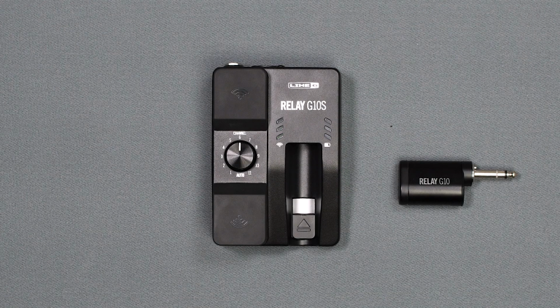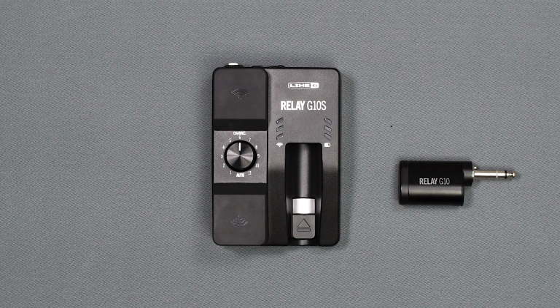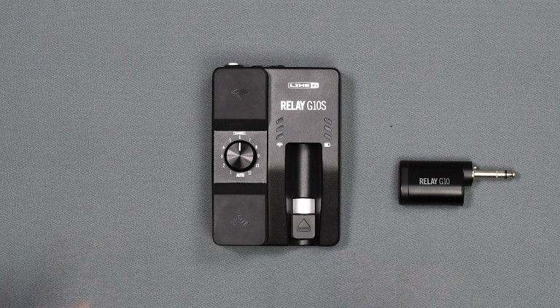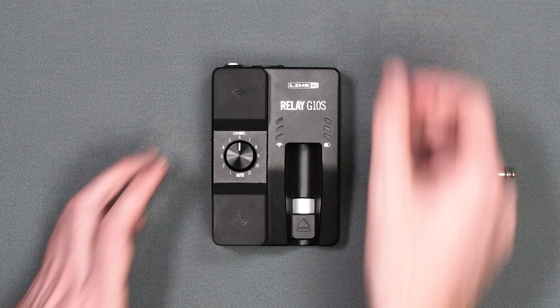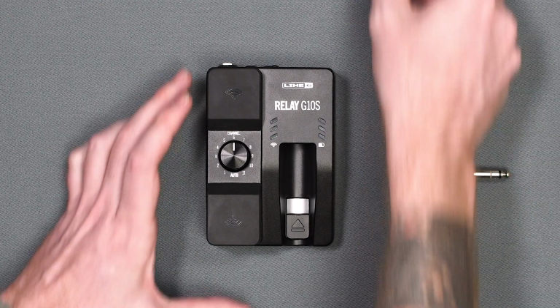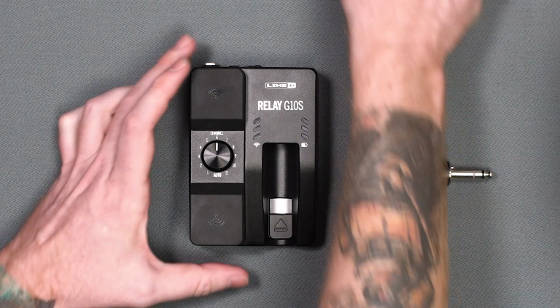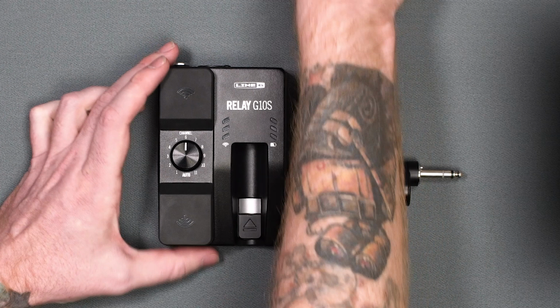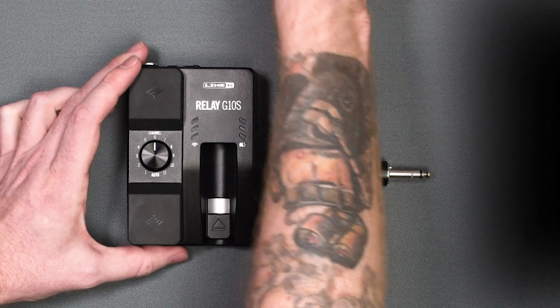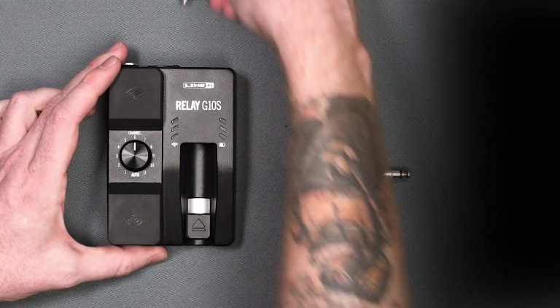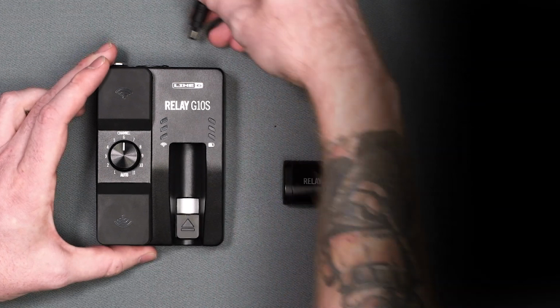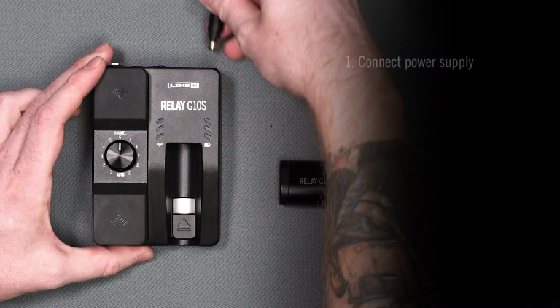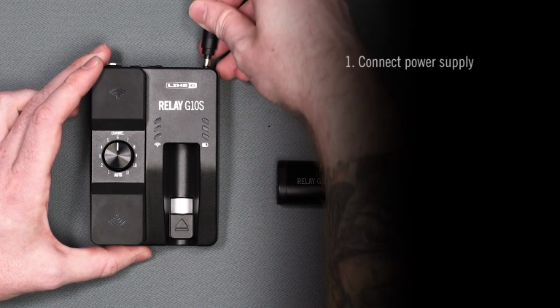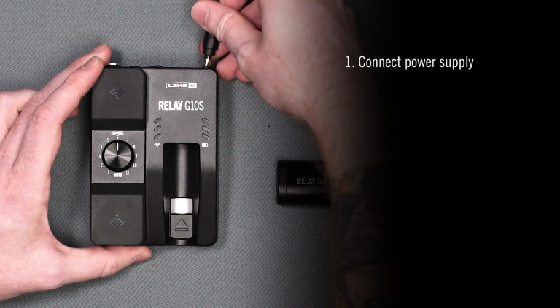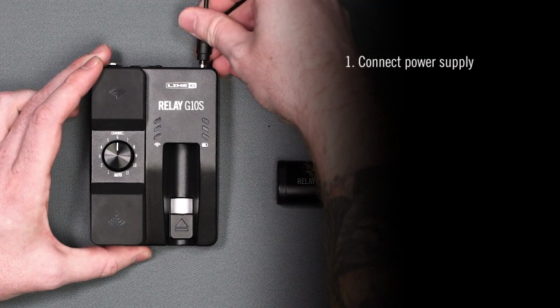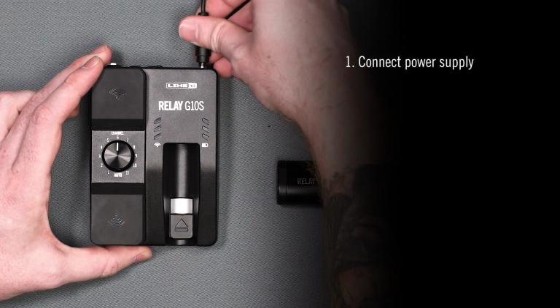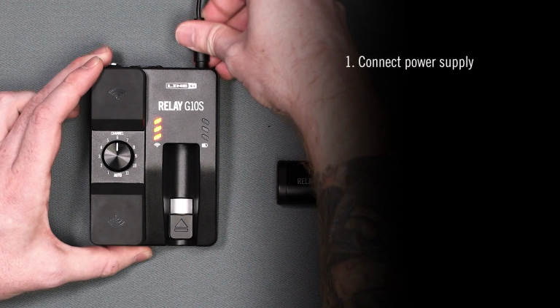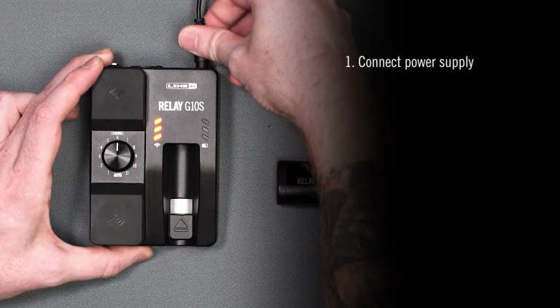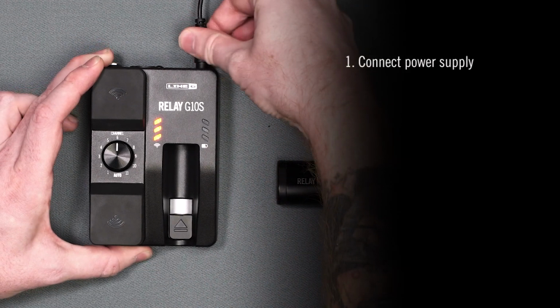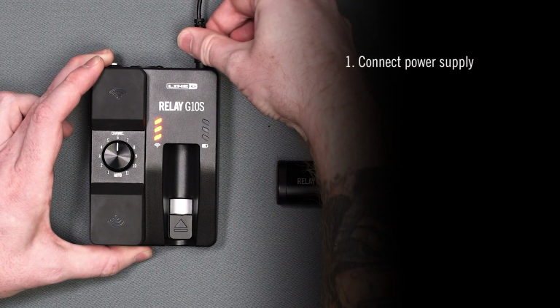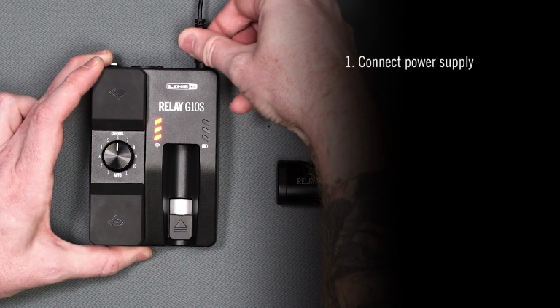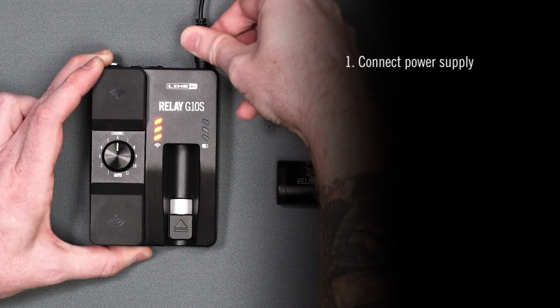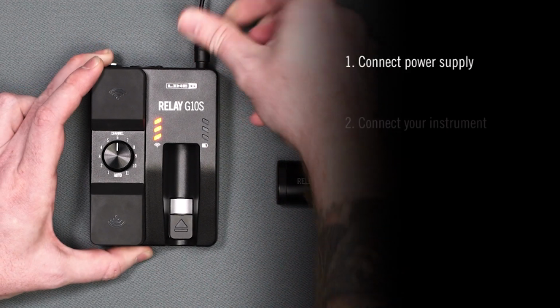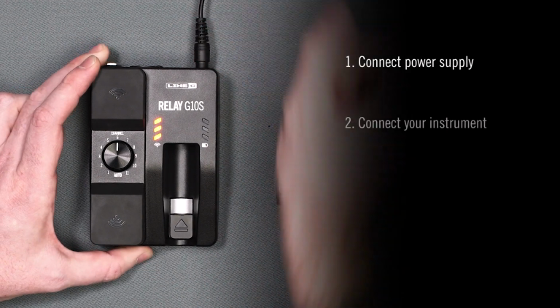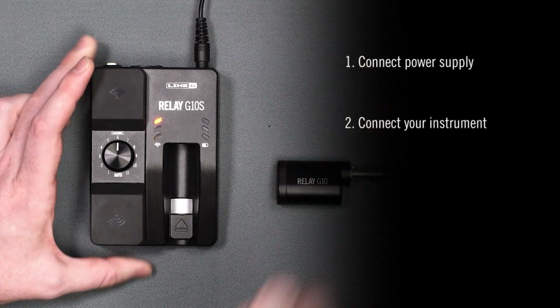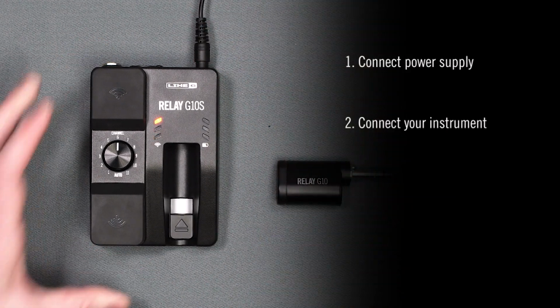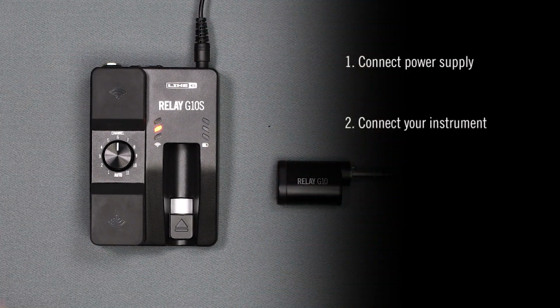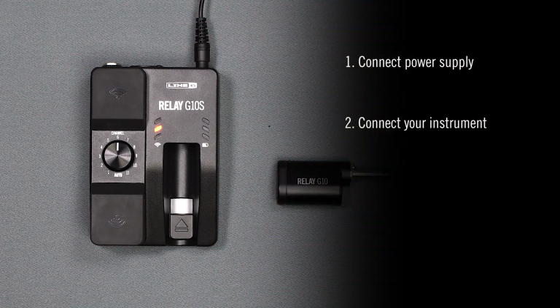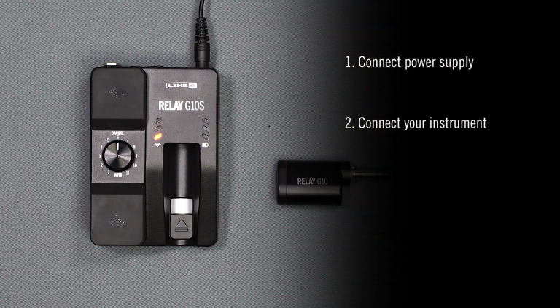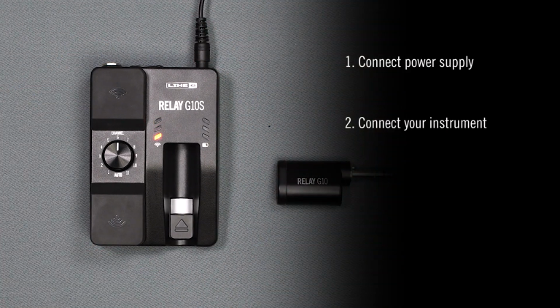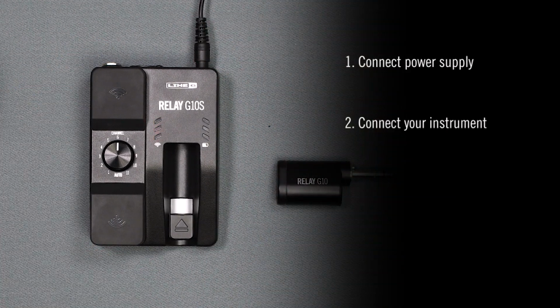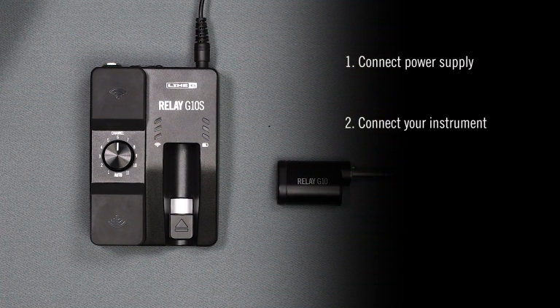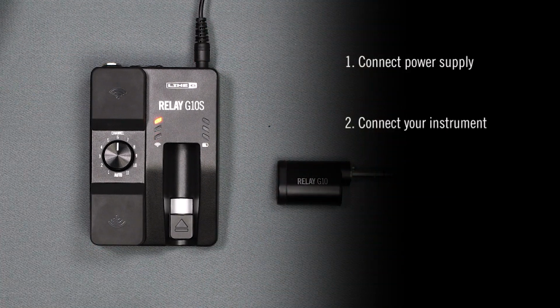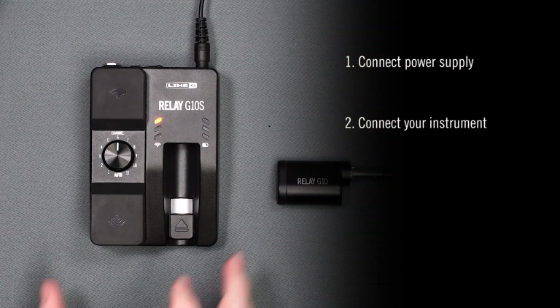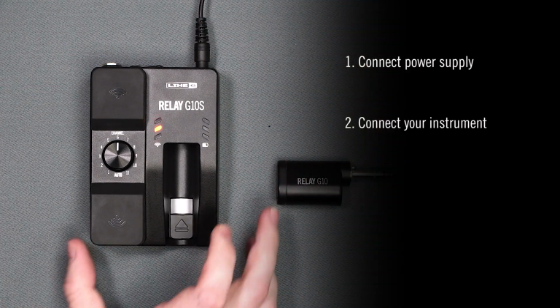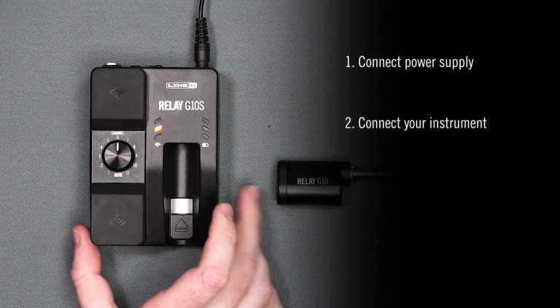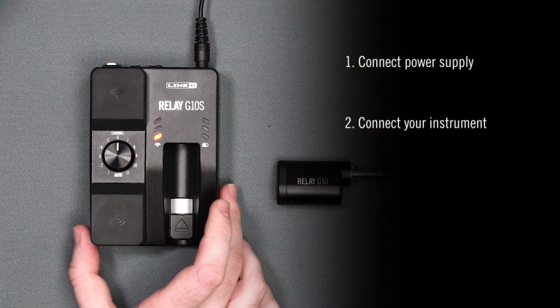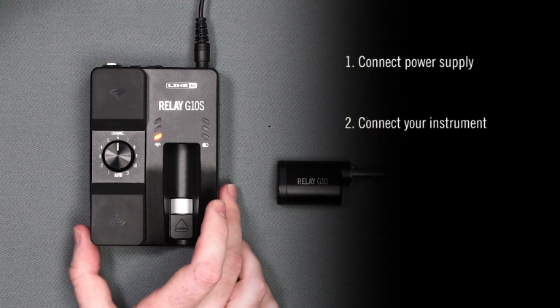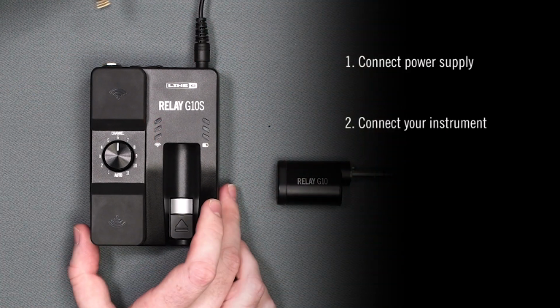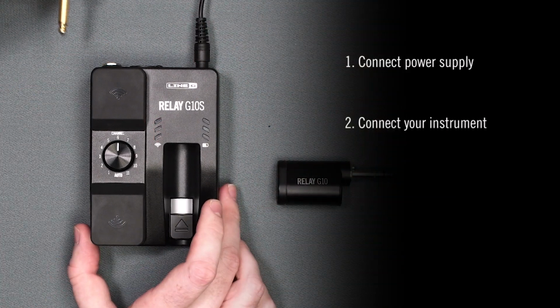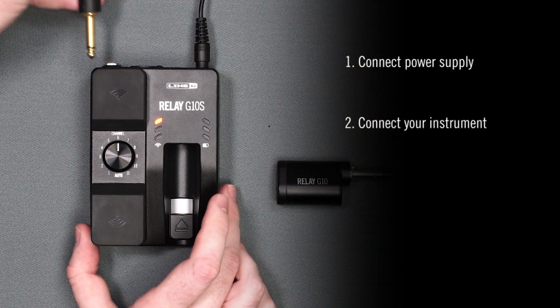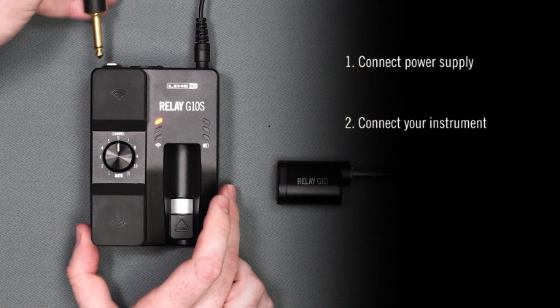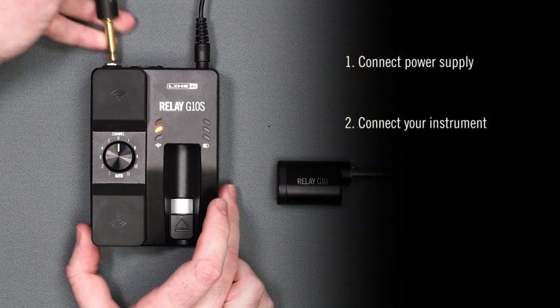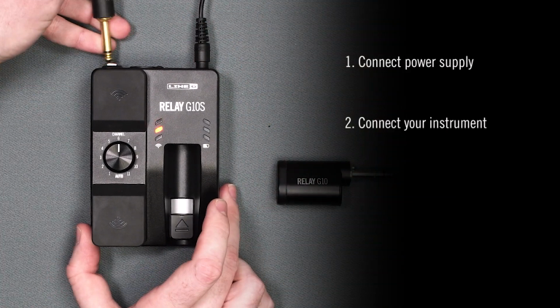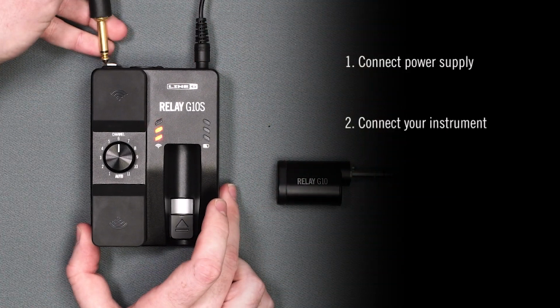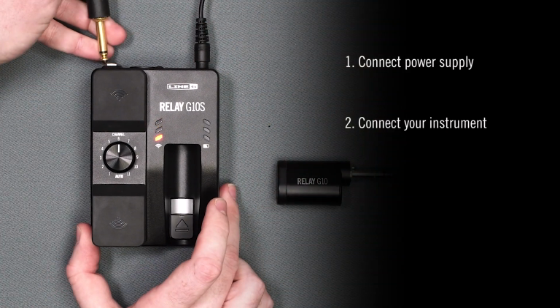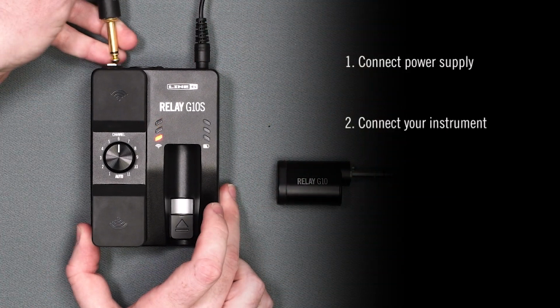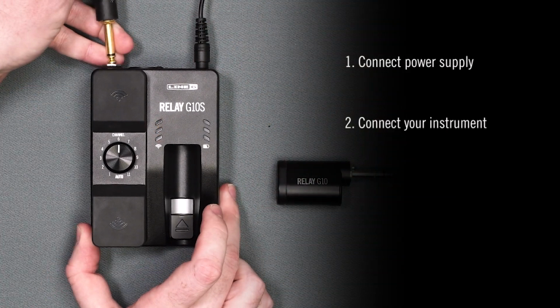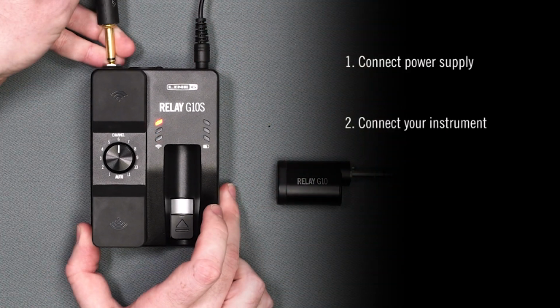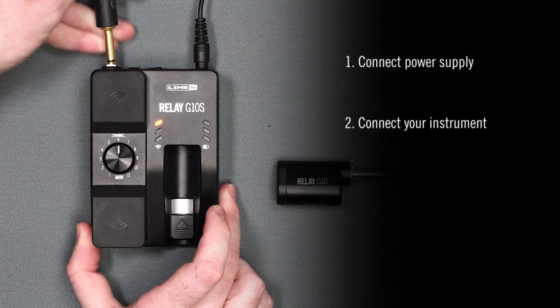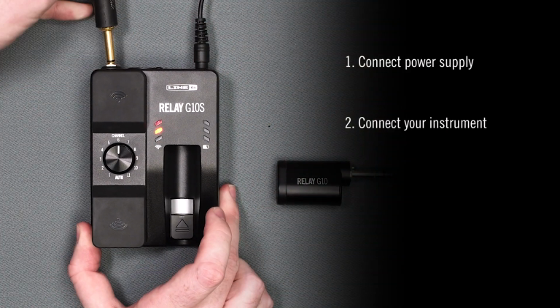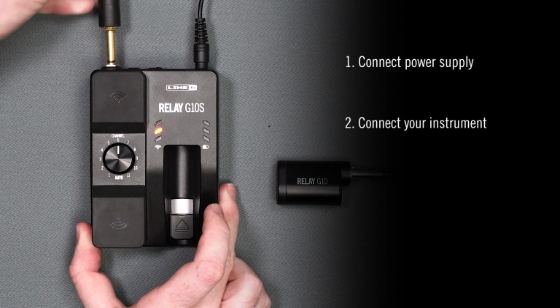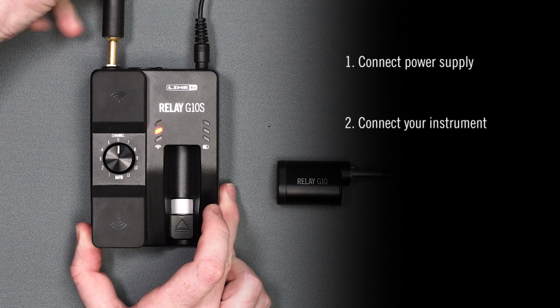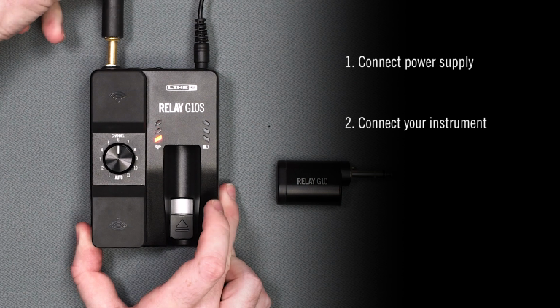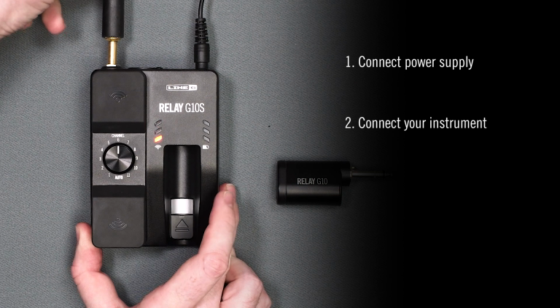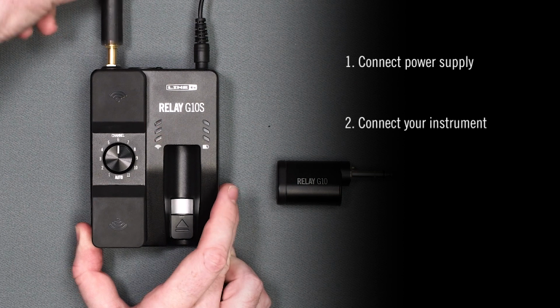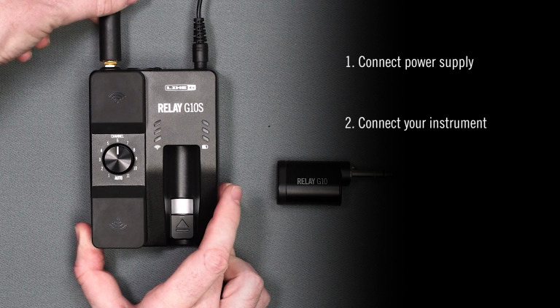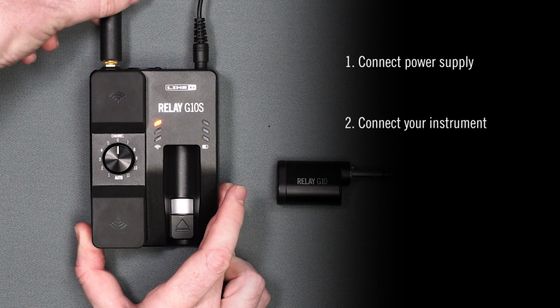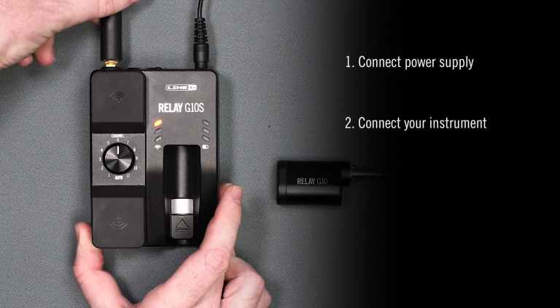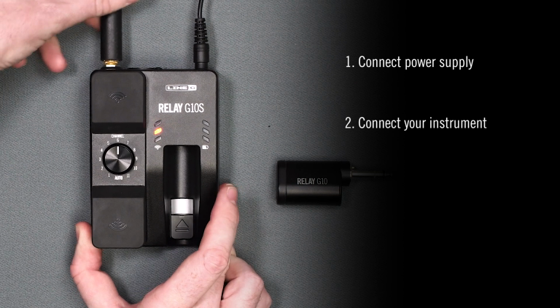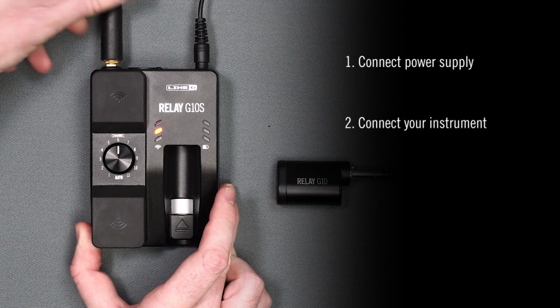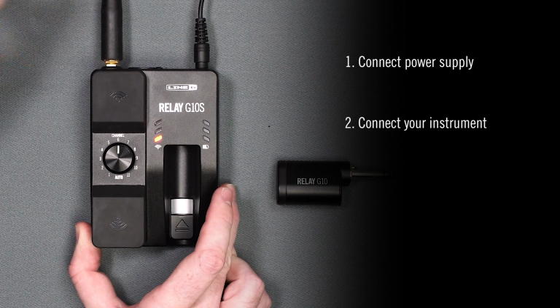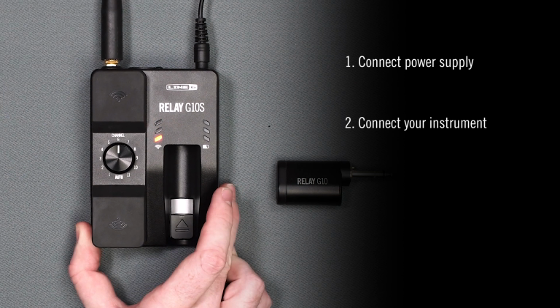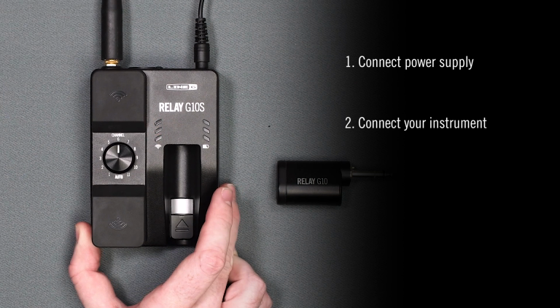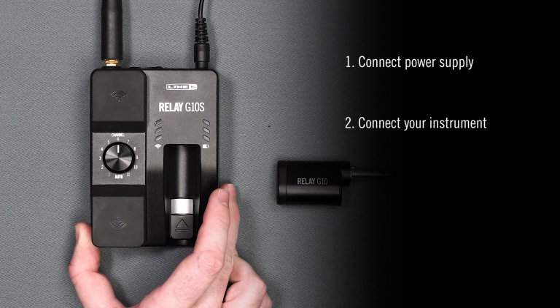Connect the included power supply into the 9V input. Connect your quarter-inch instrument cable to the instrument out, then to your amp or your first effect pedal.